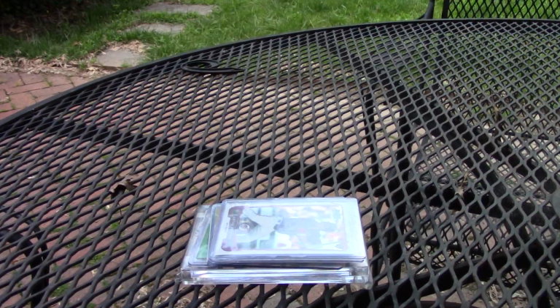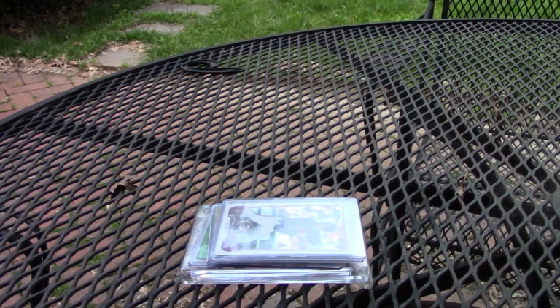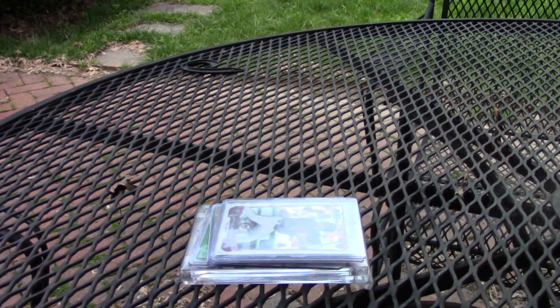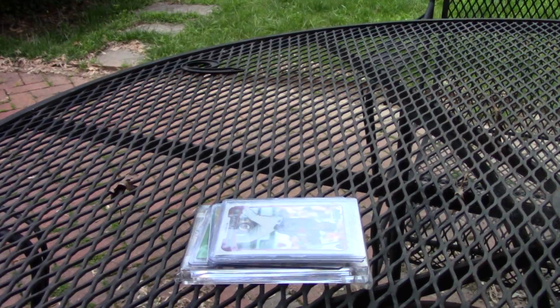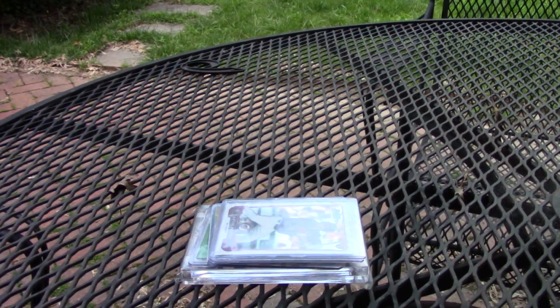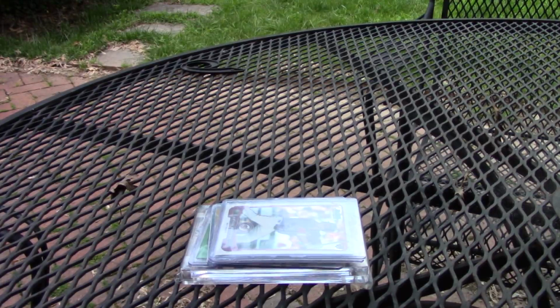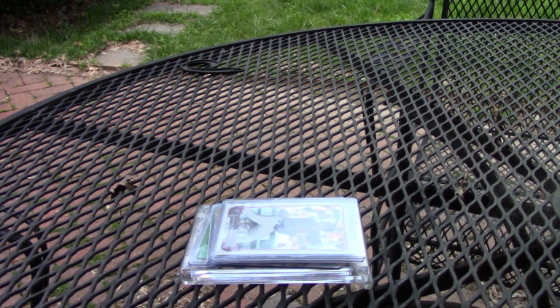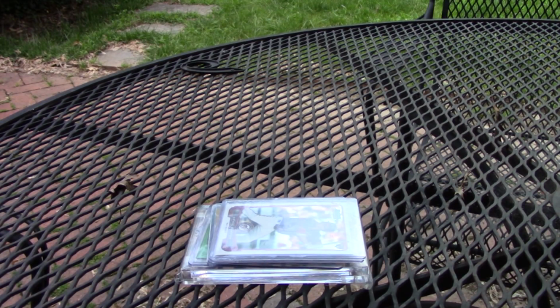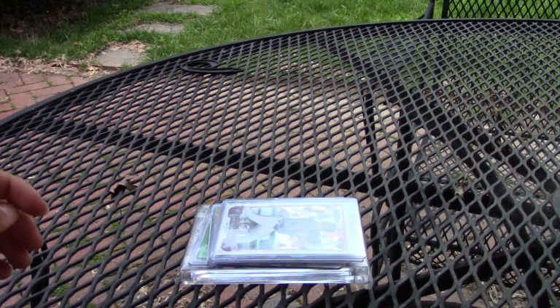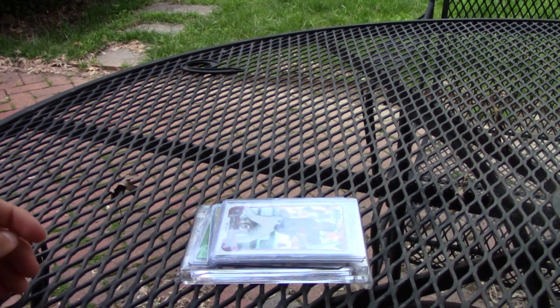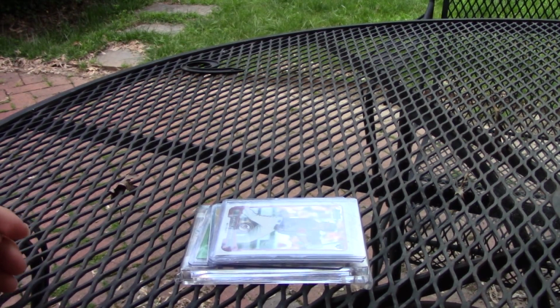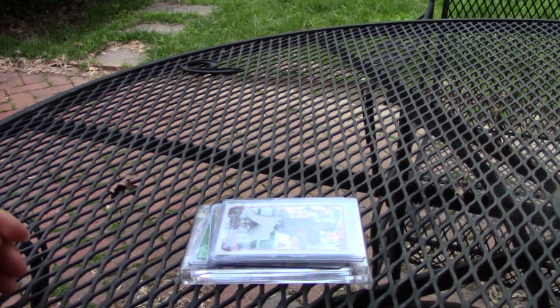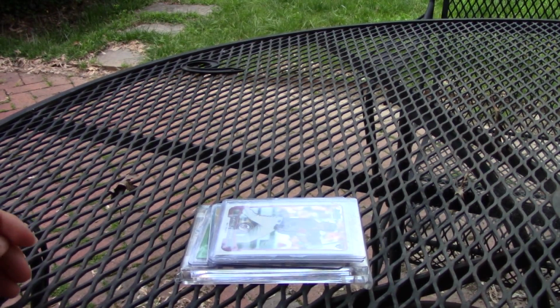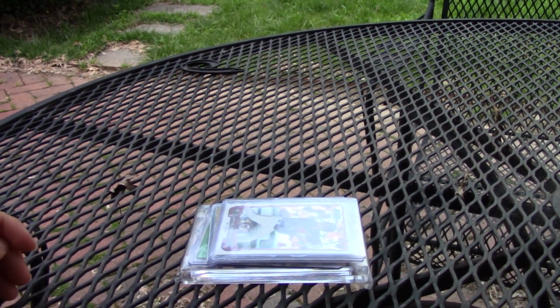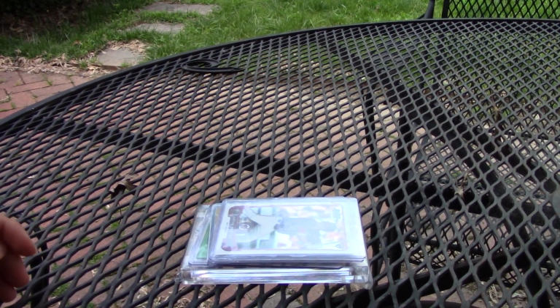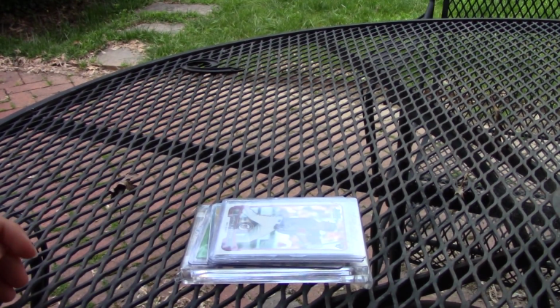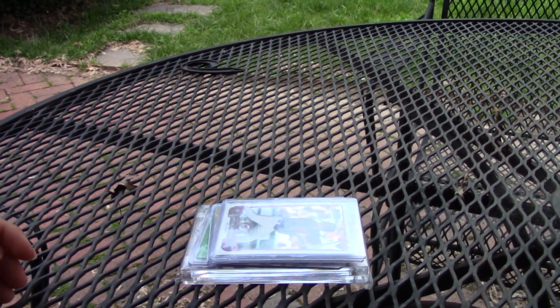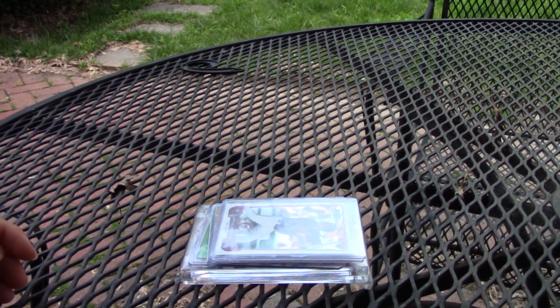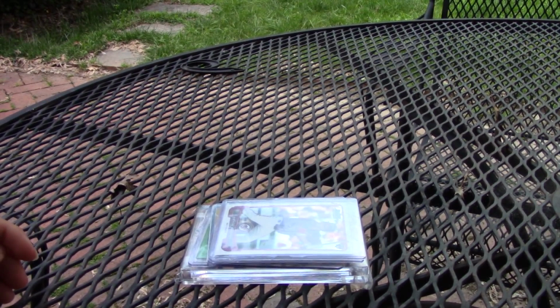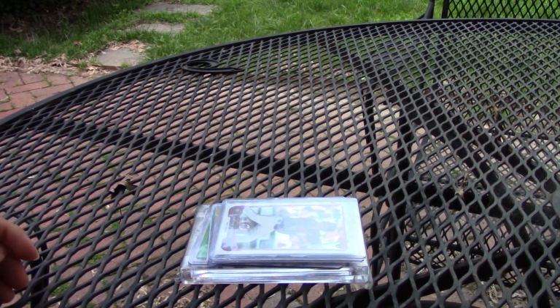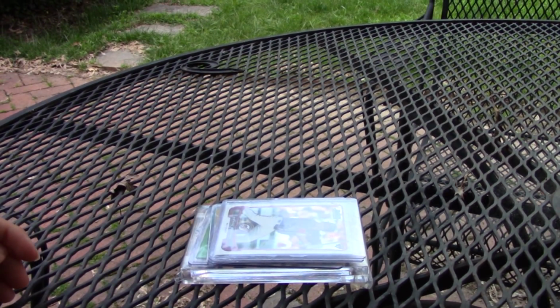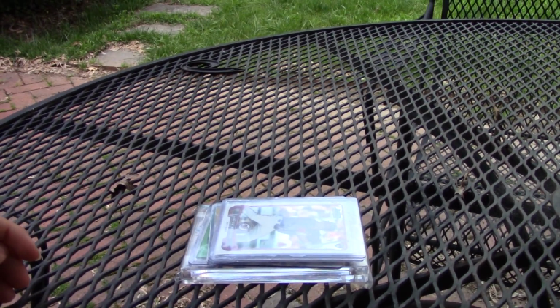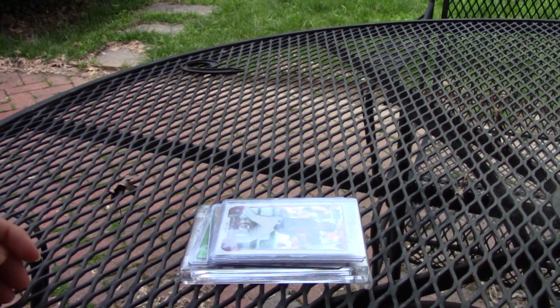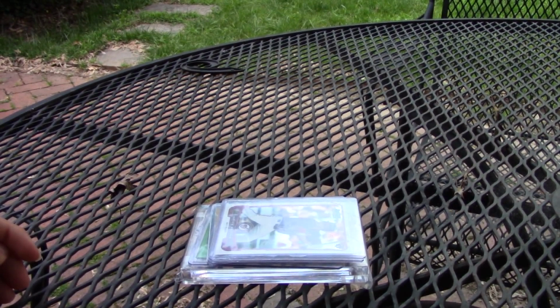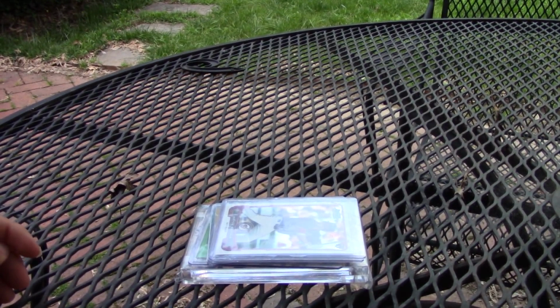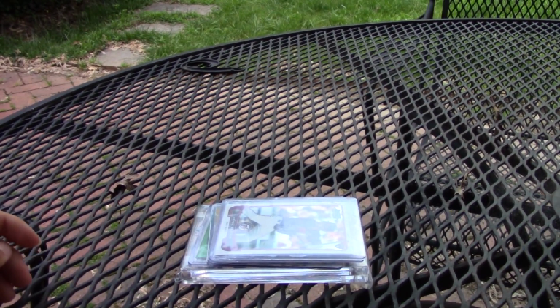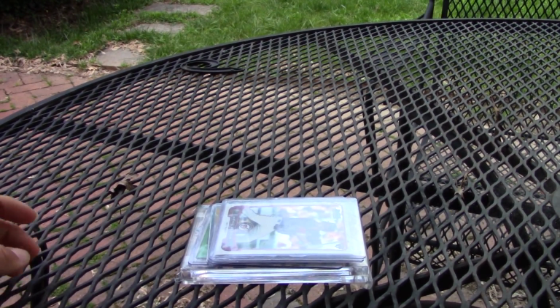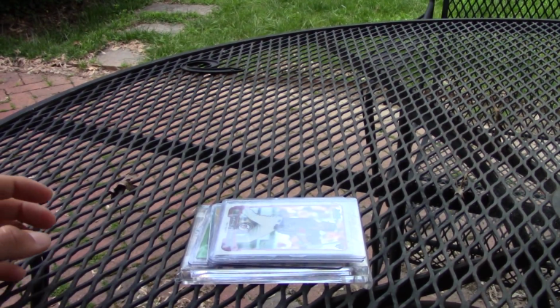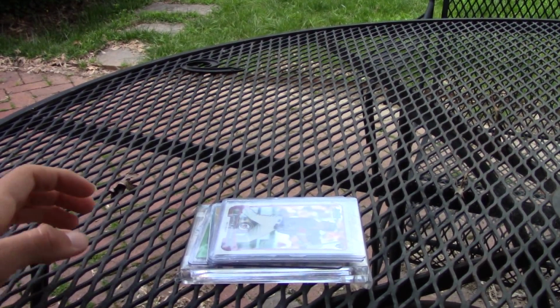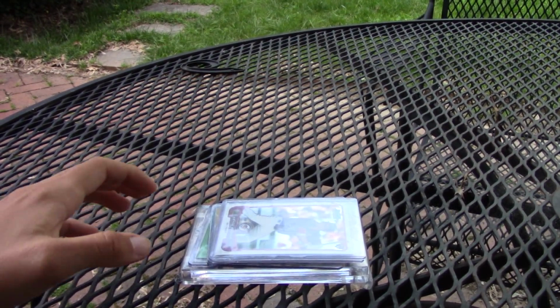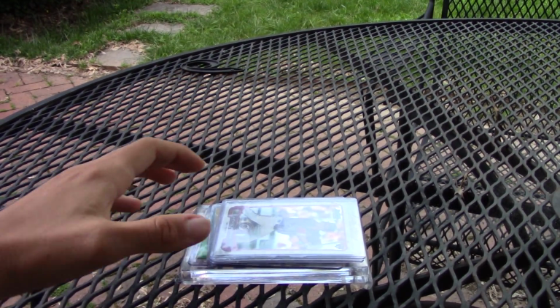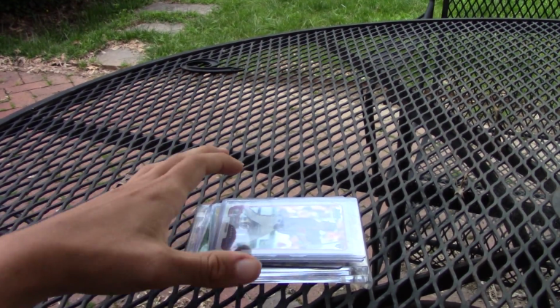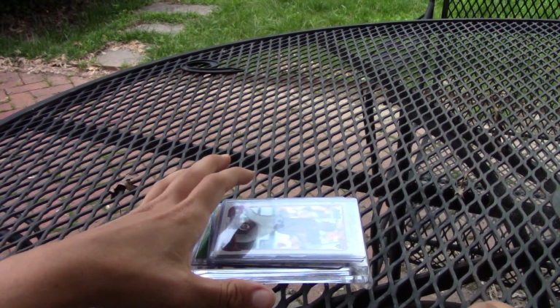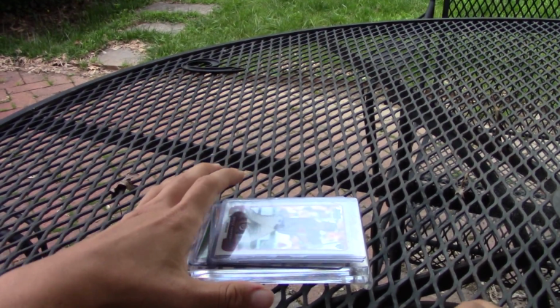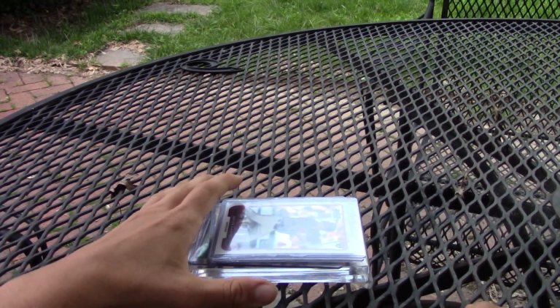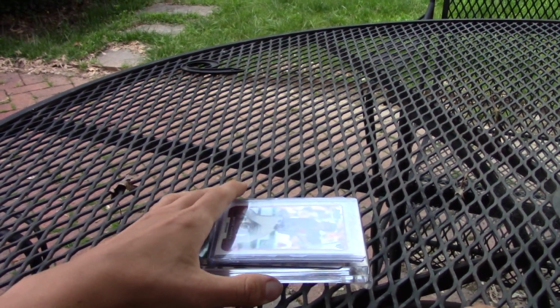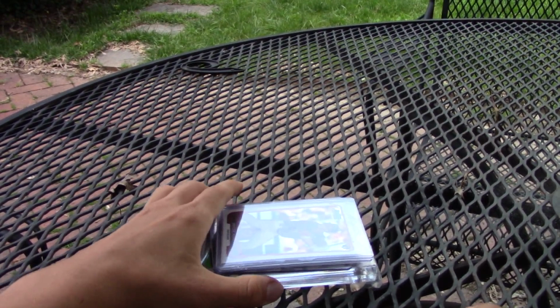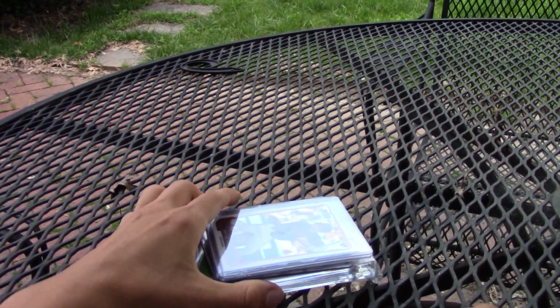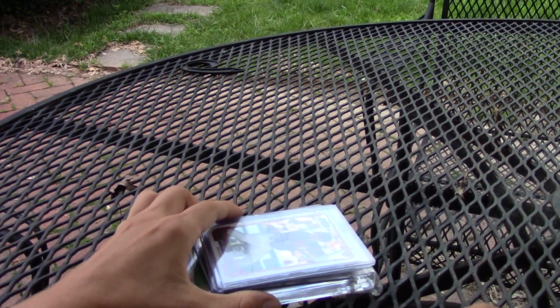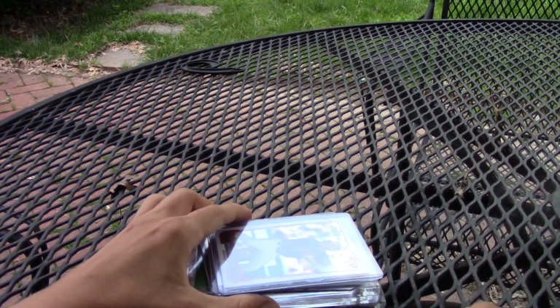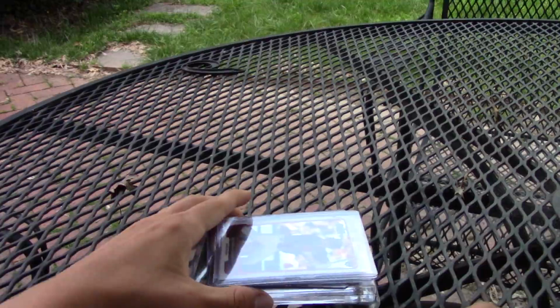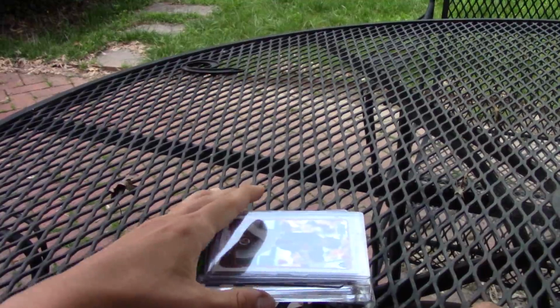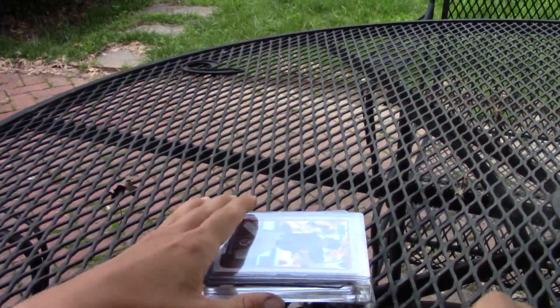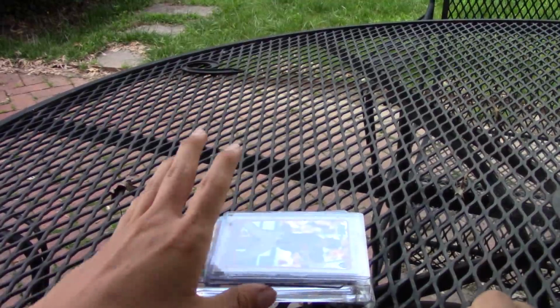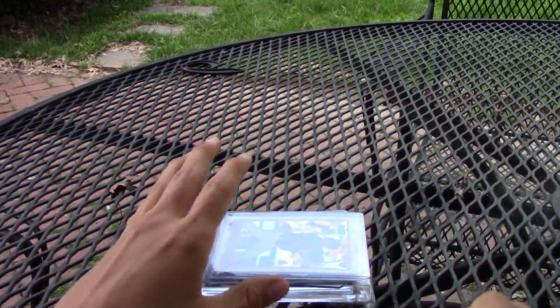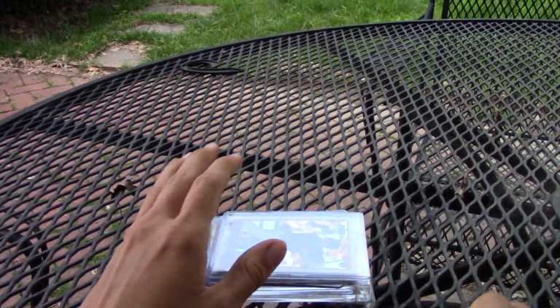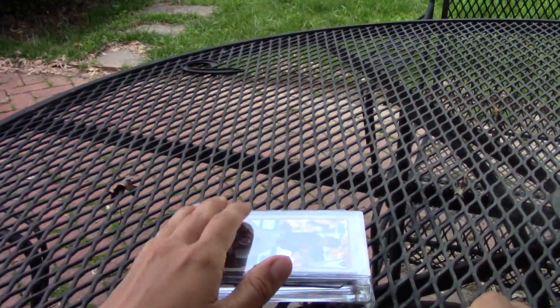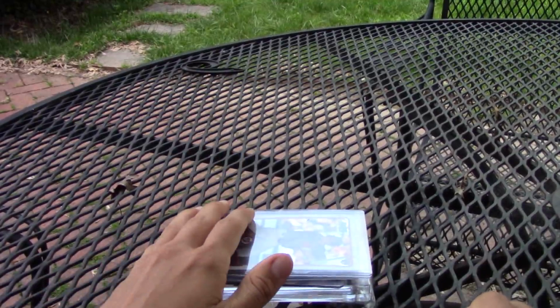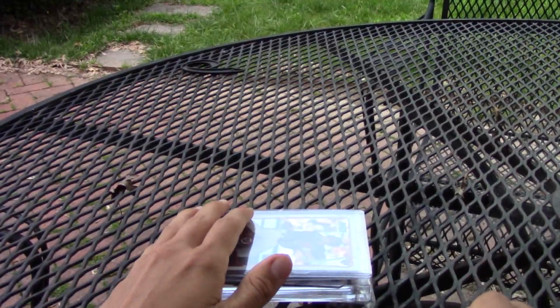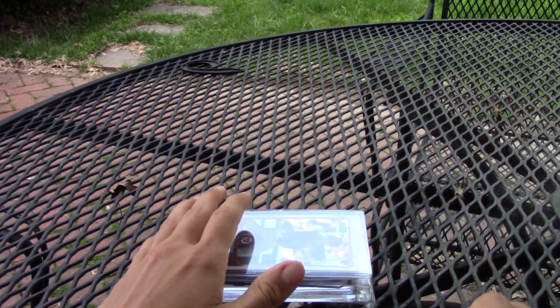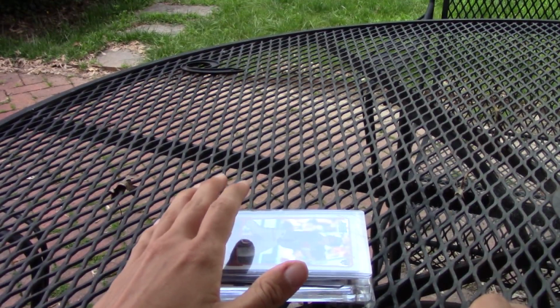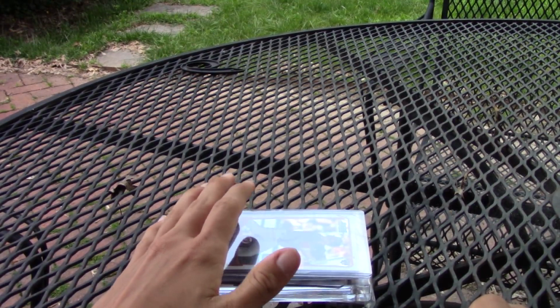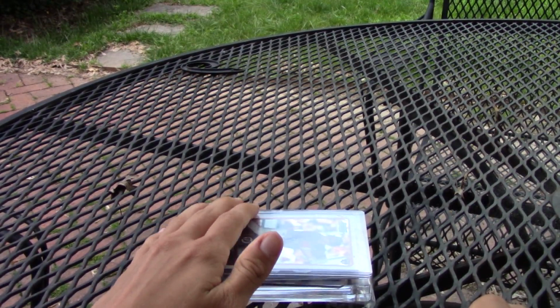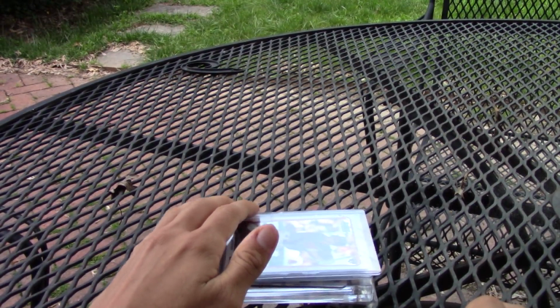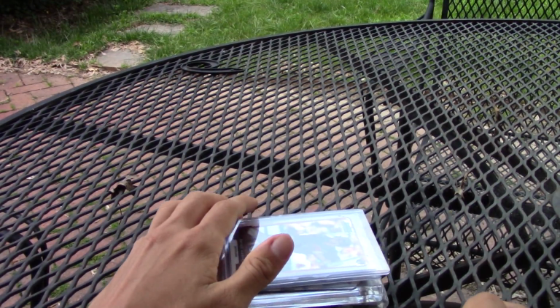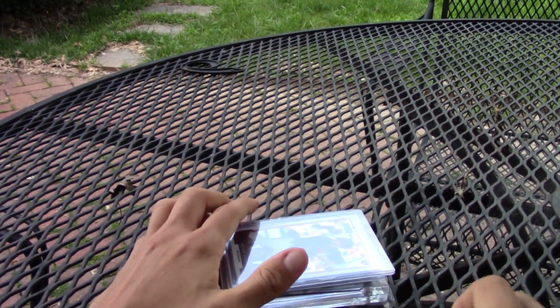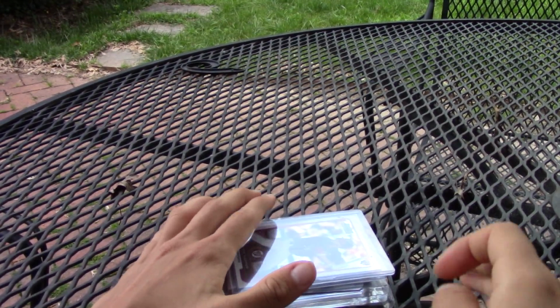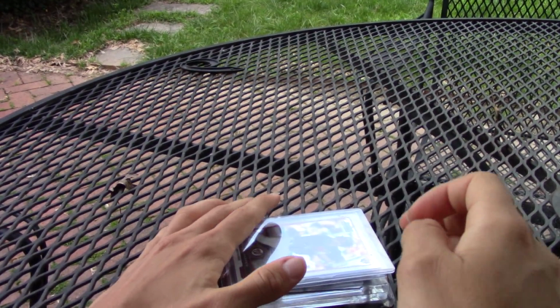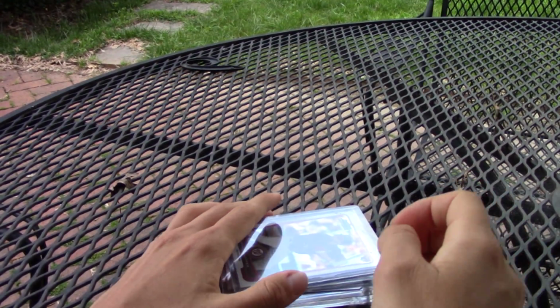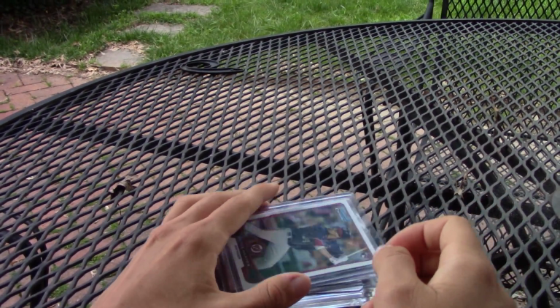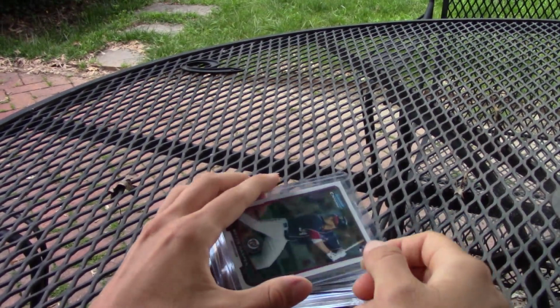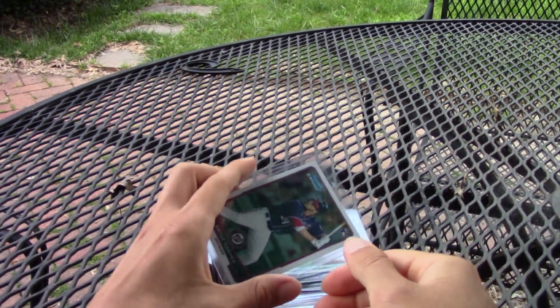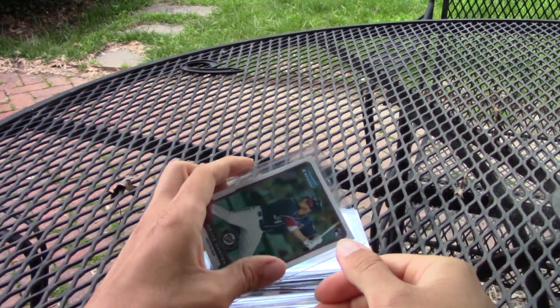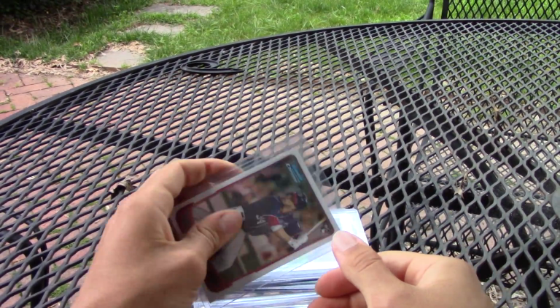My favorite product is Bowman Chrome, and I'm just going to show you guys a couple cards that I have of Bowman Chrome.